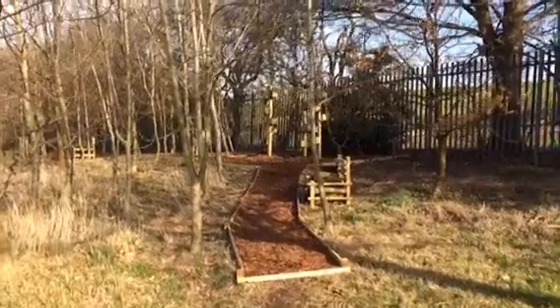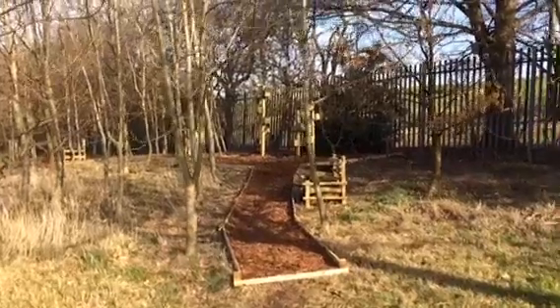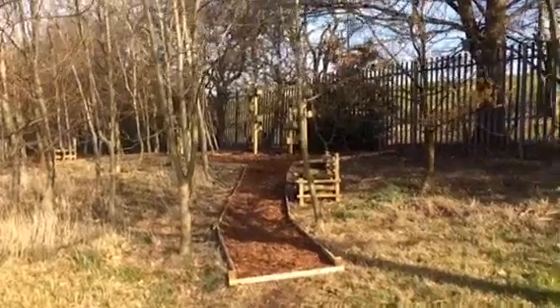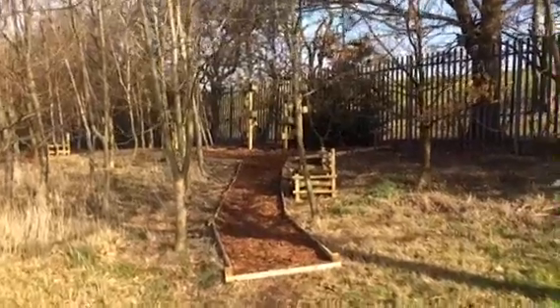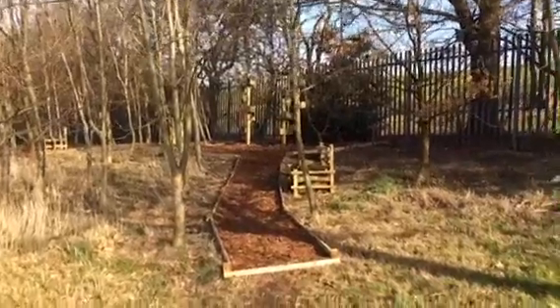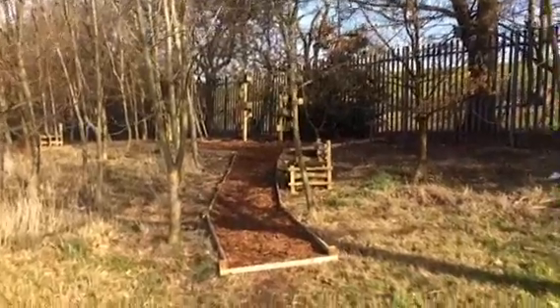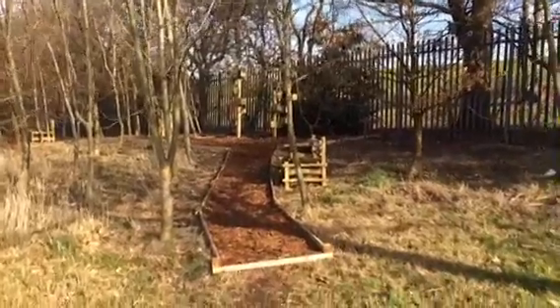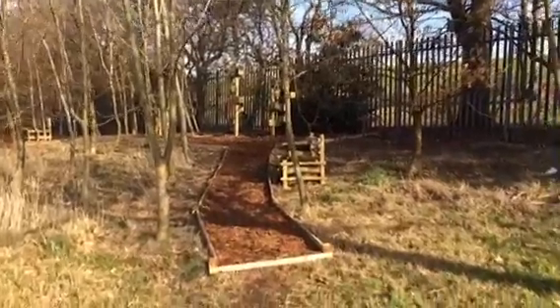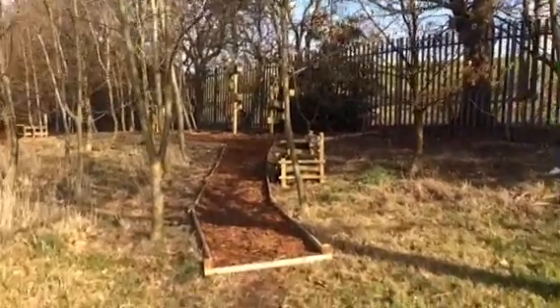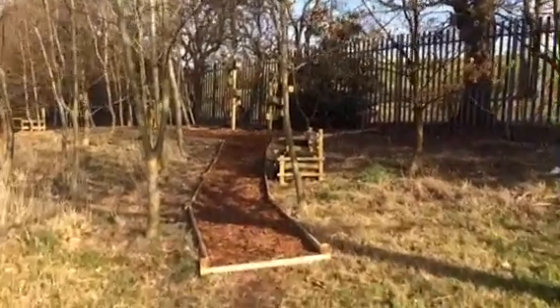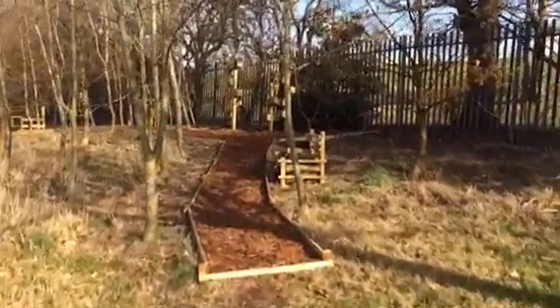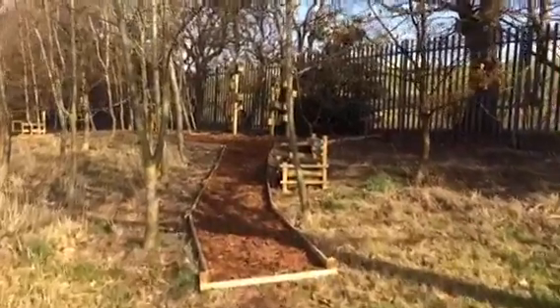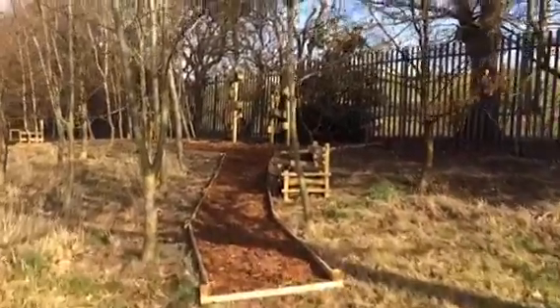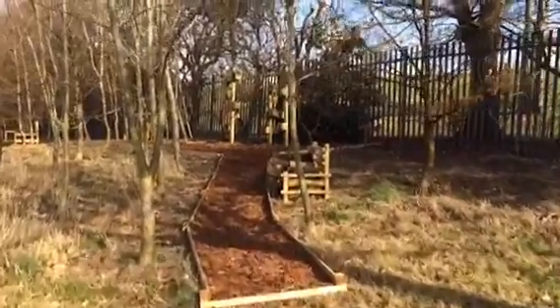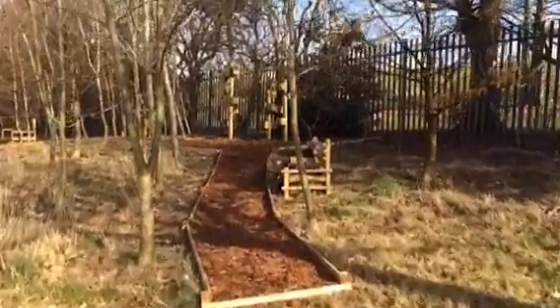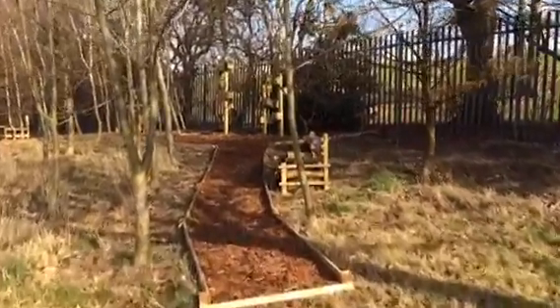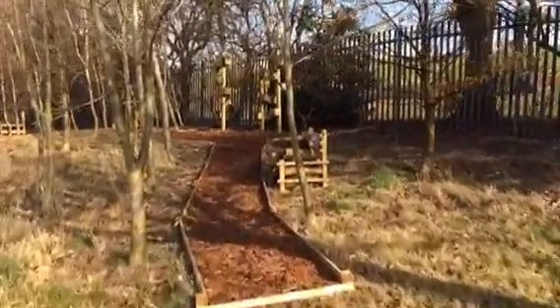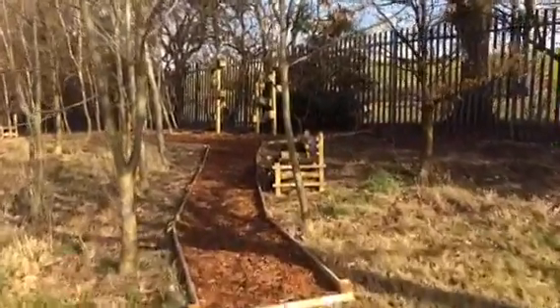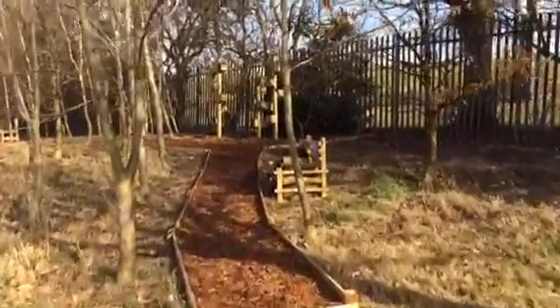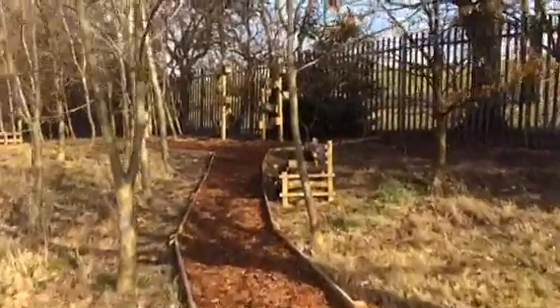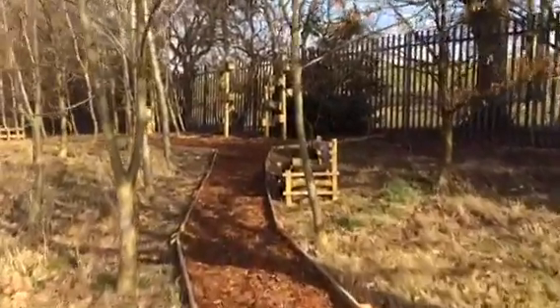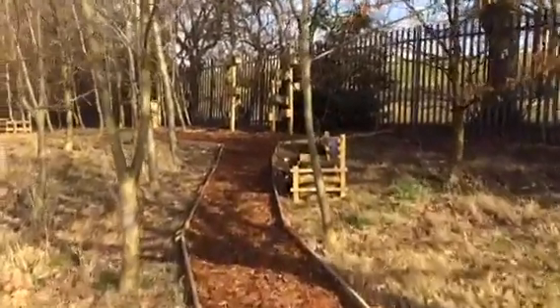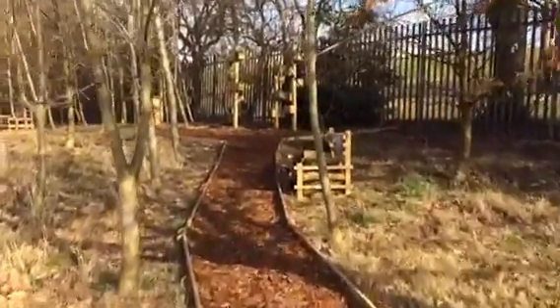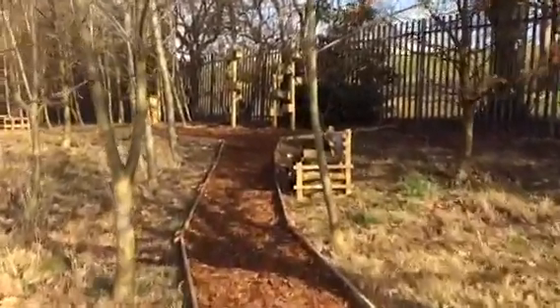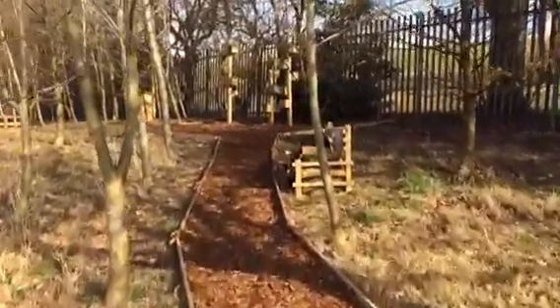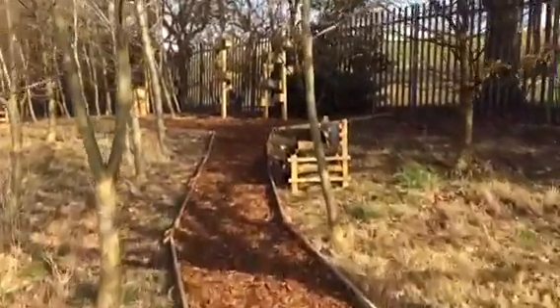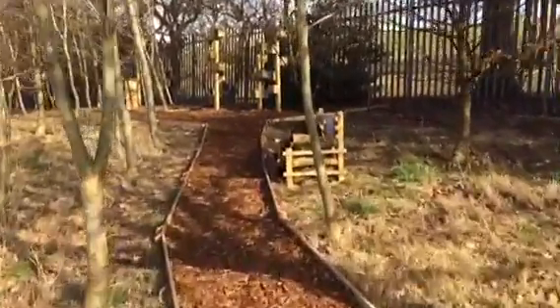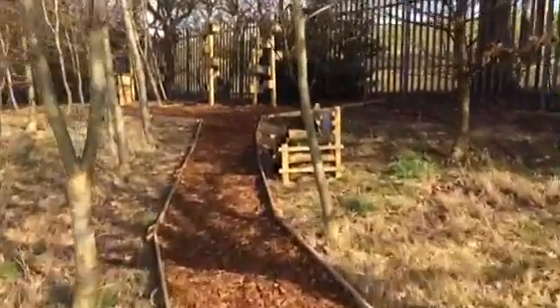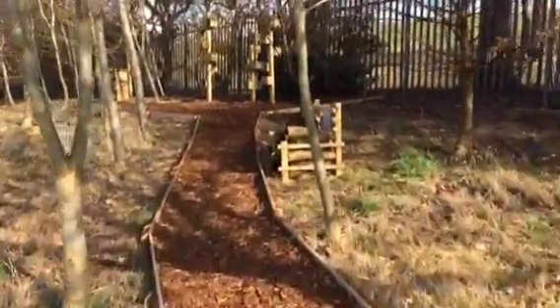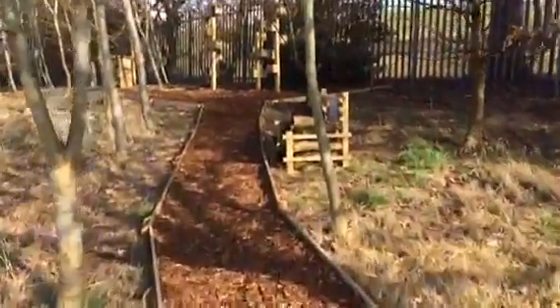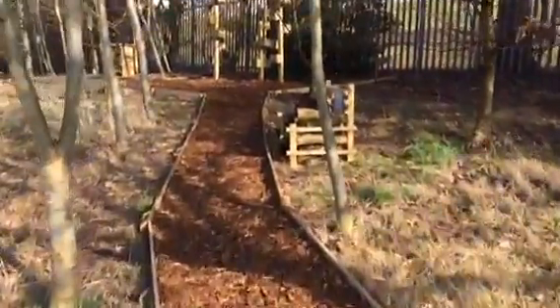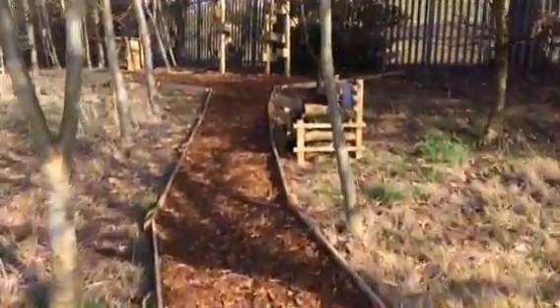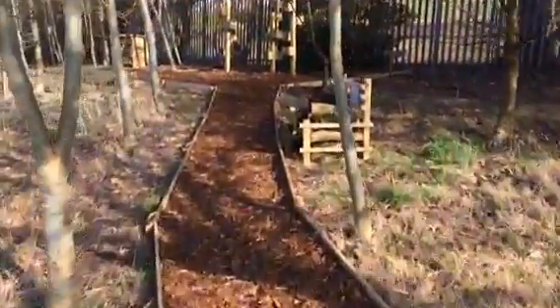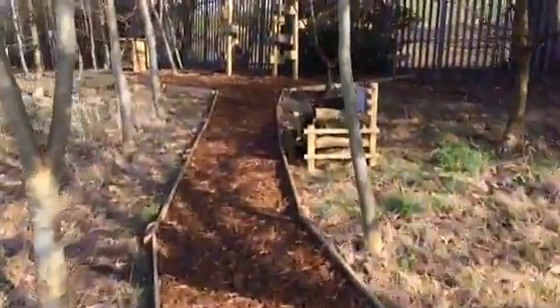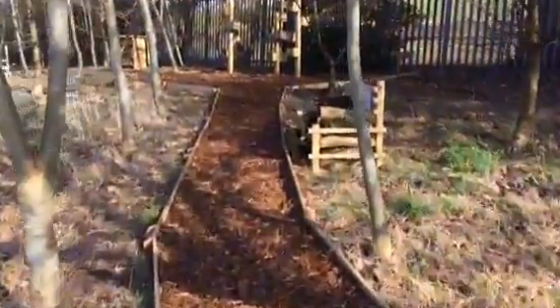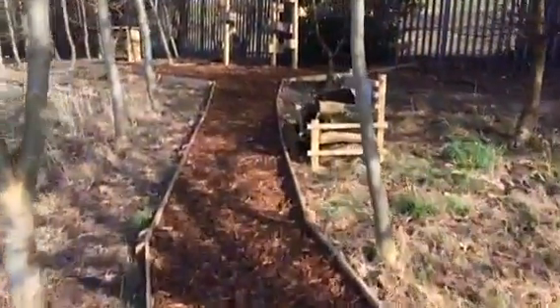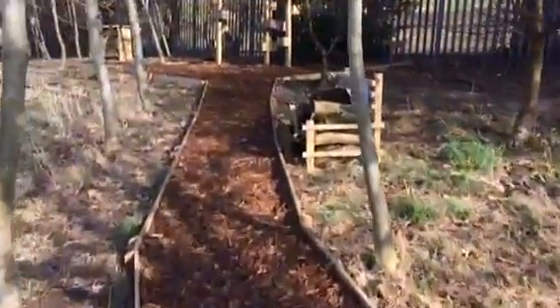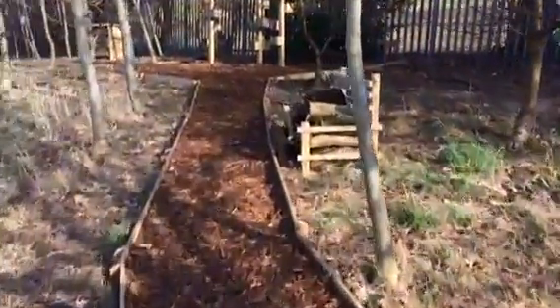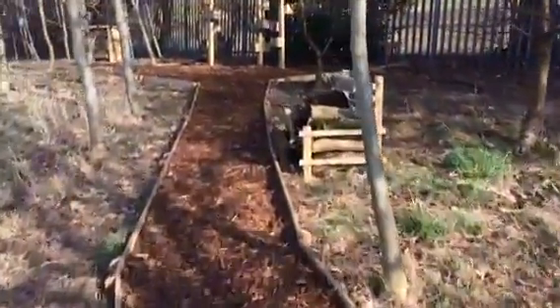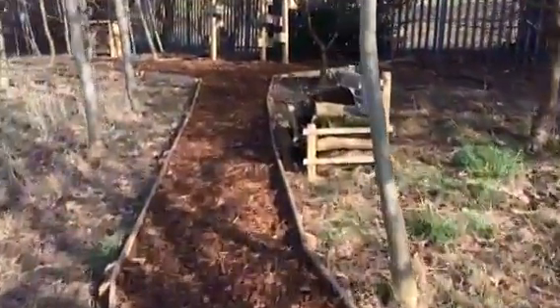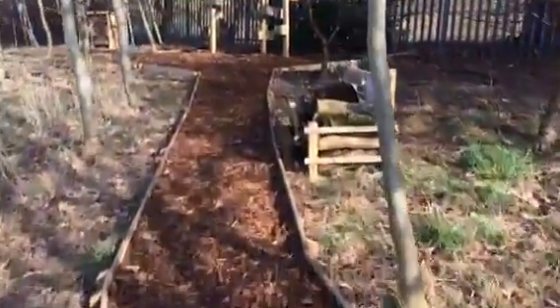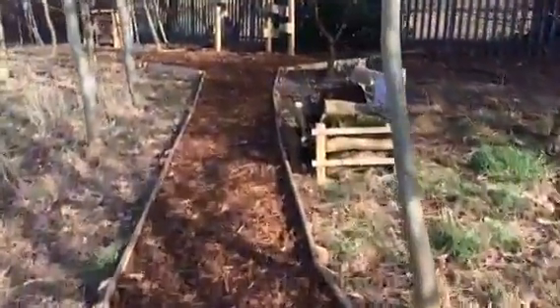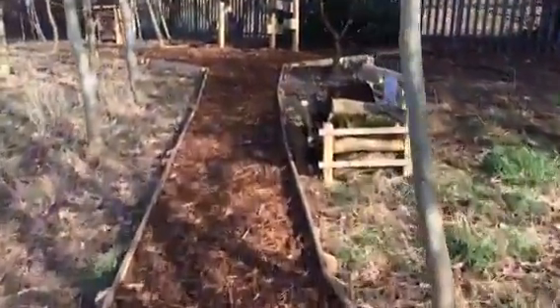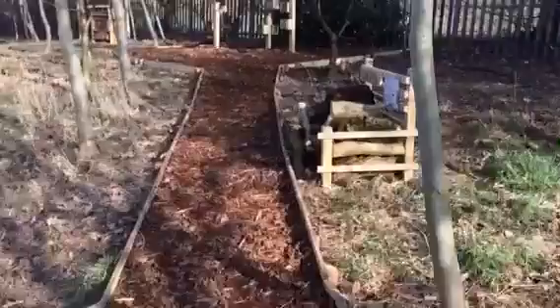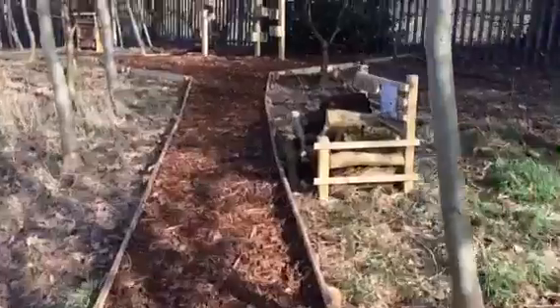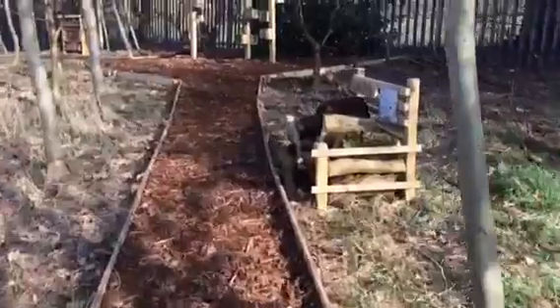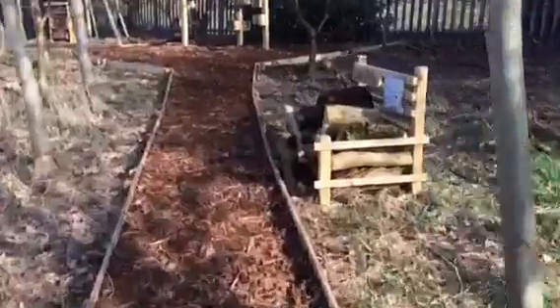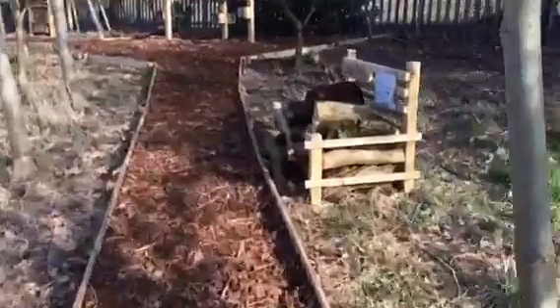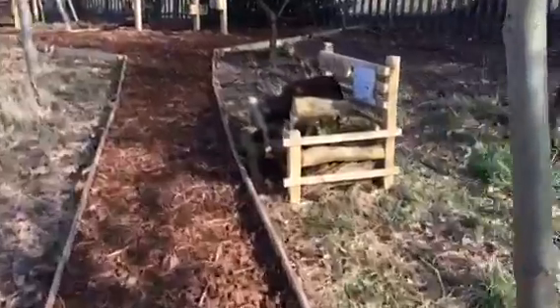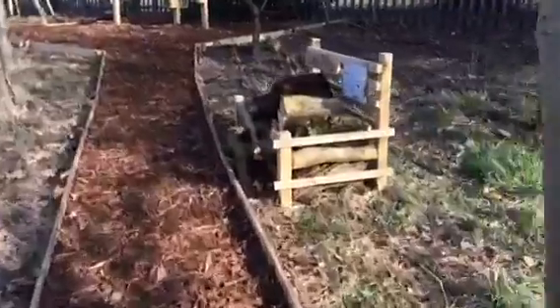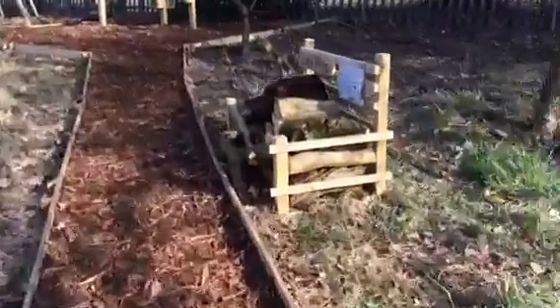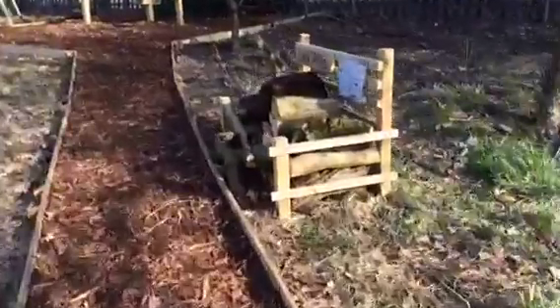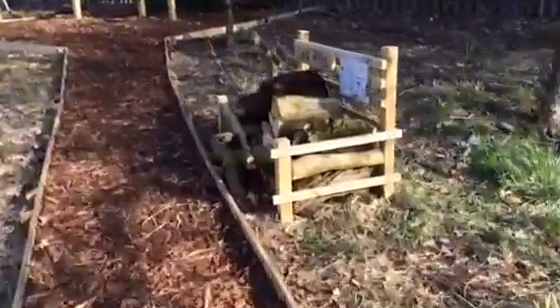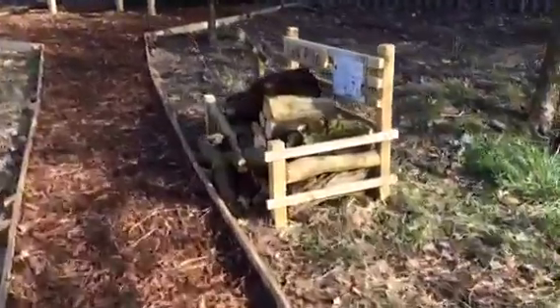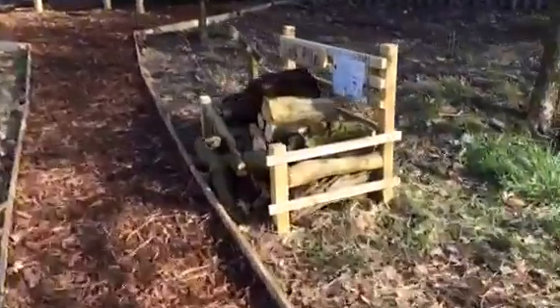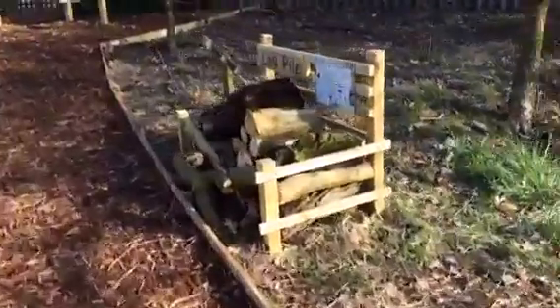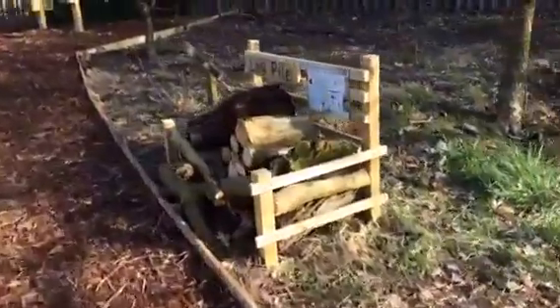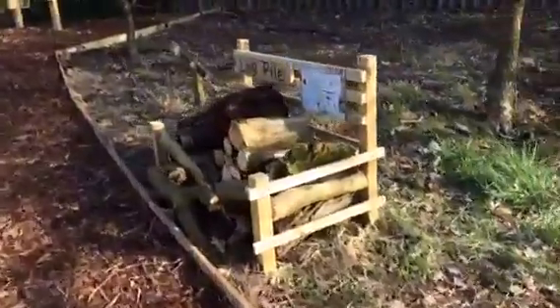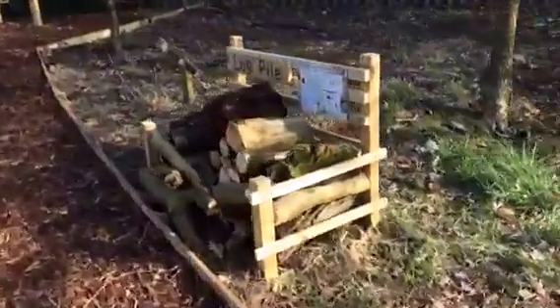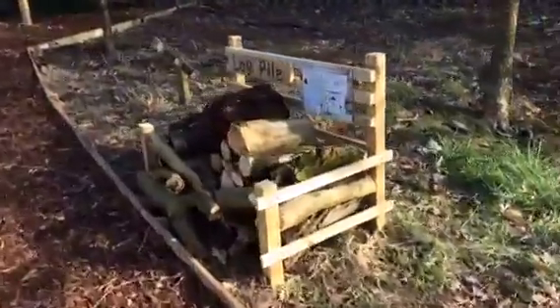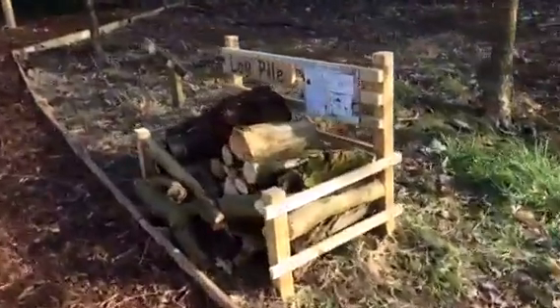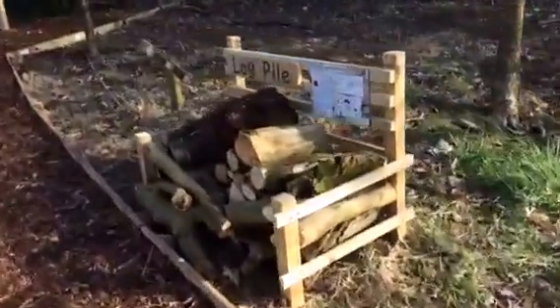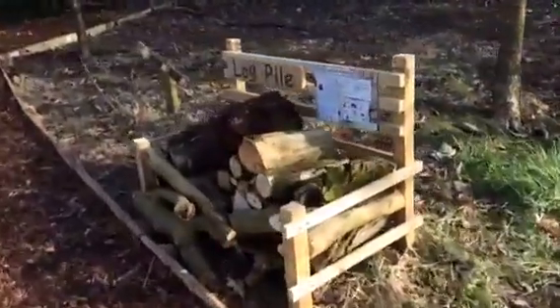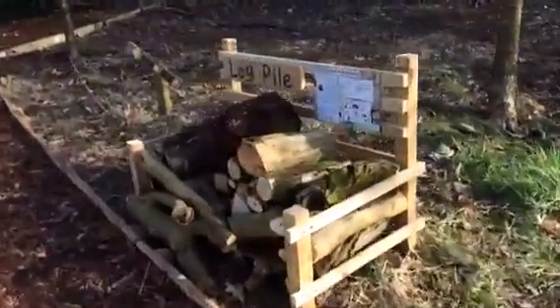This is the finished wildlife garden trail at Santo Kiems Primary School. We created lots of habitats with the children.